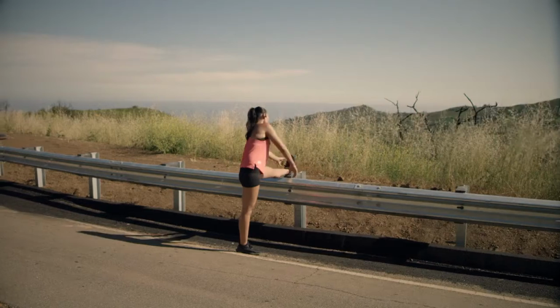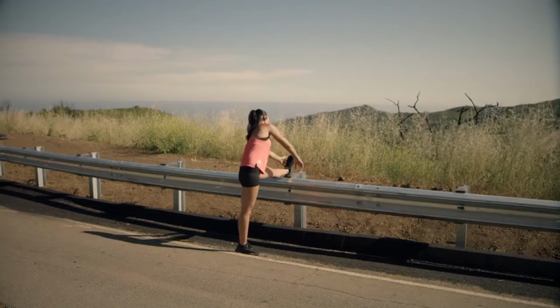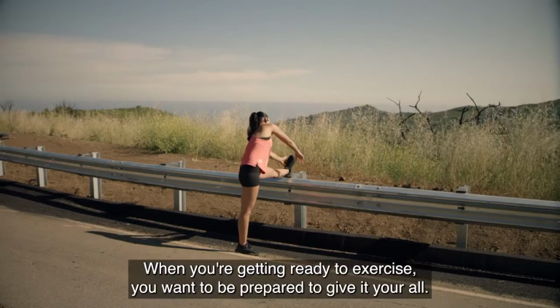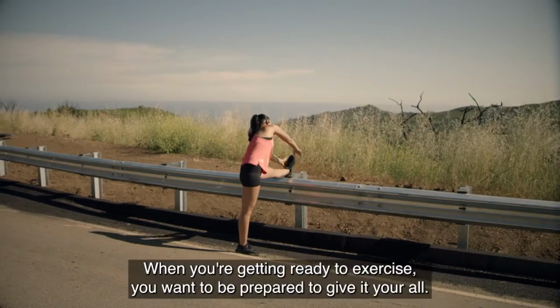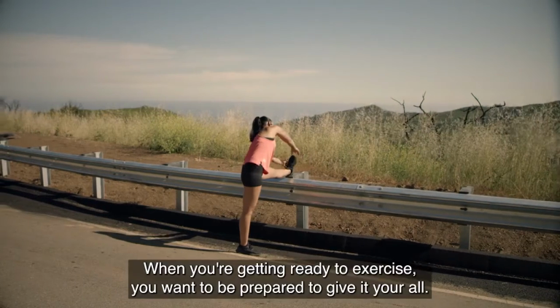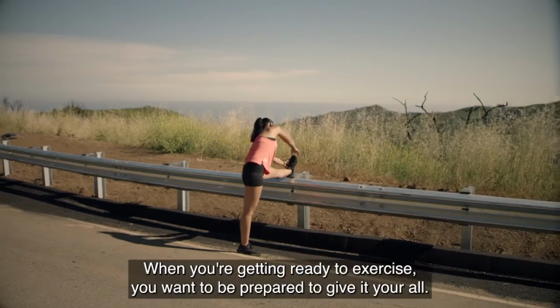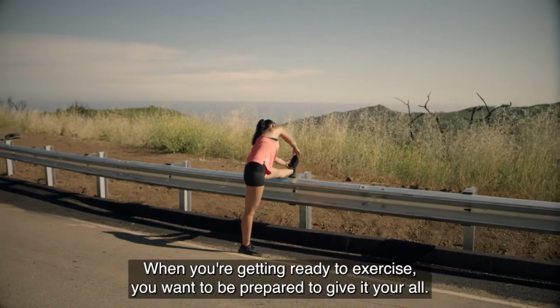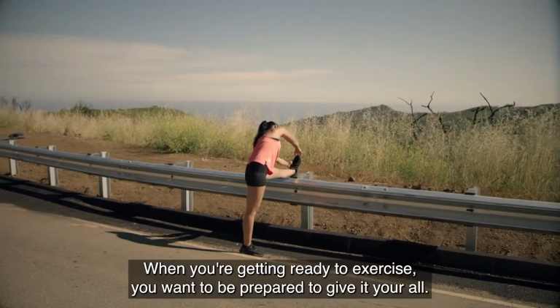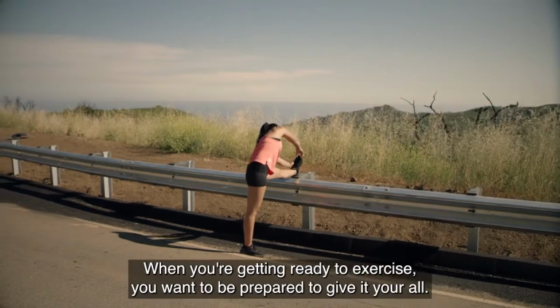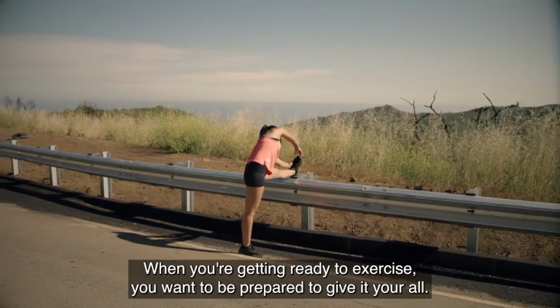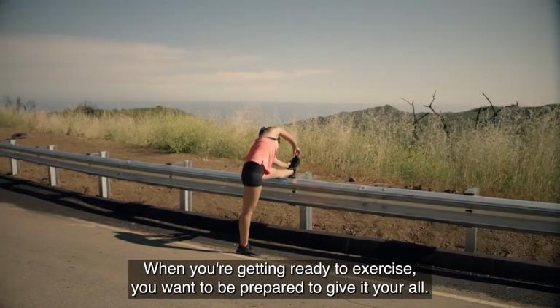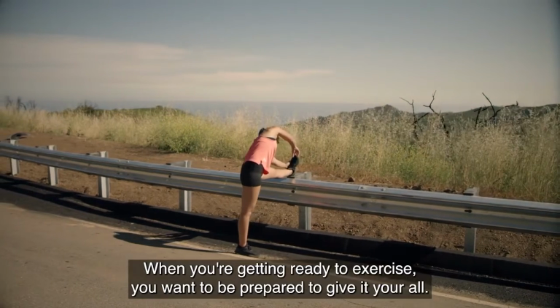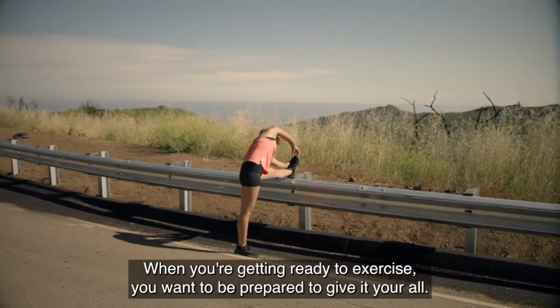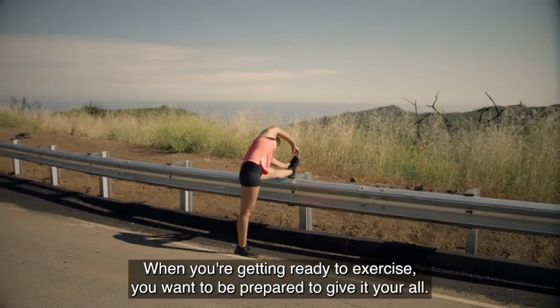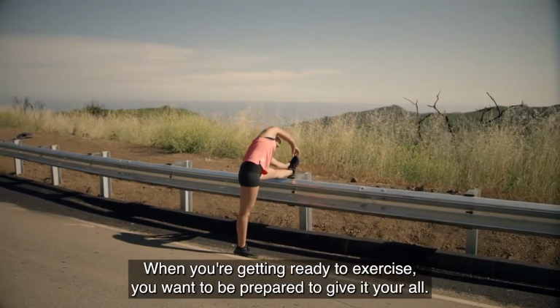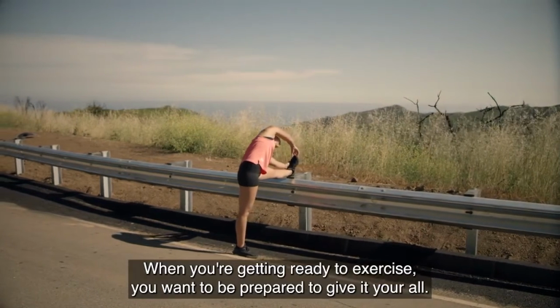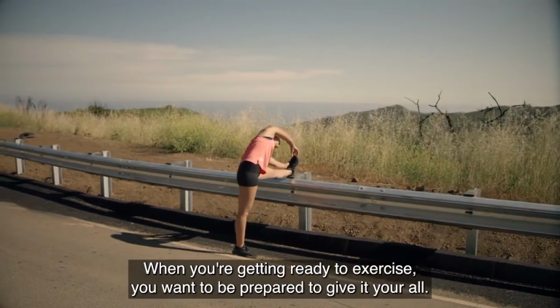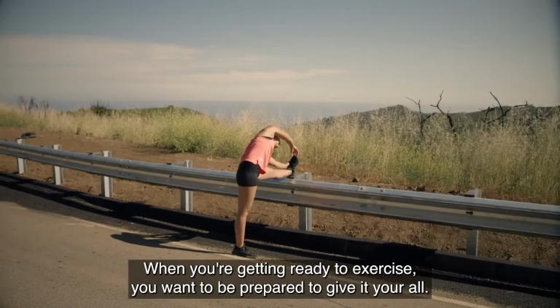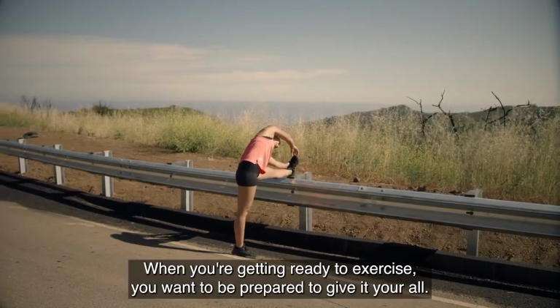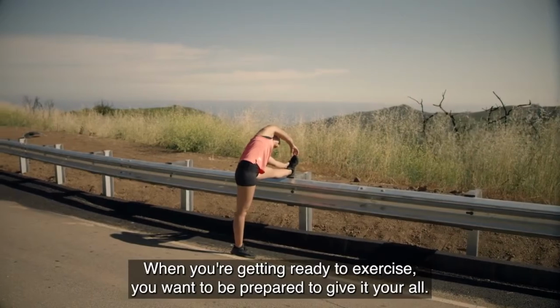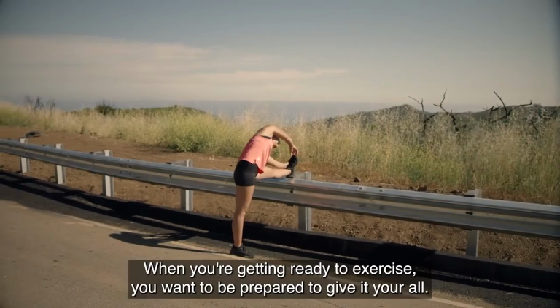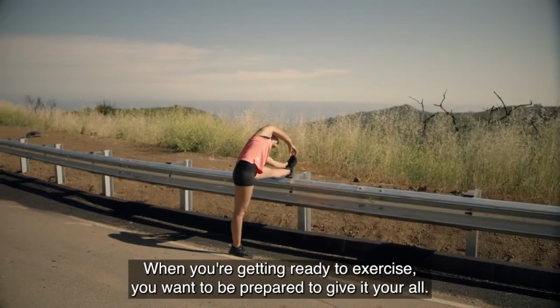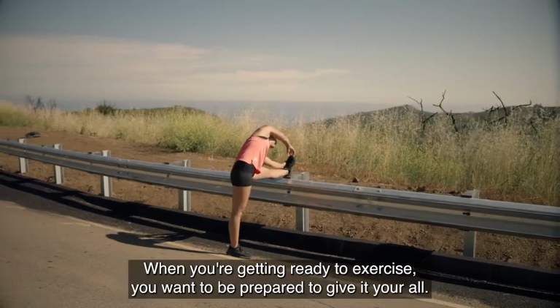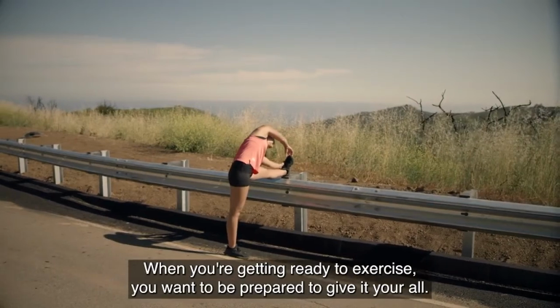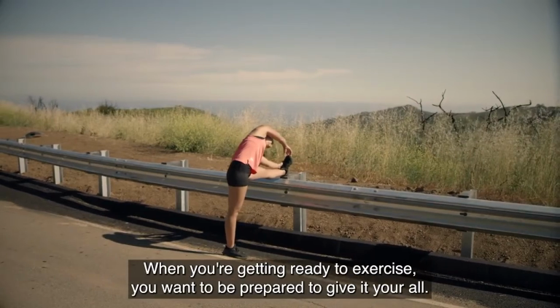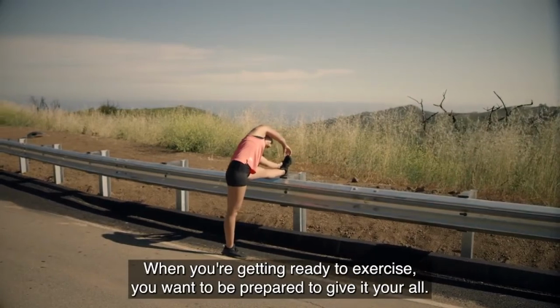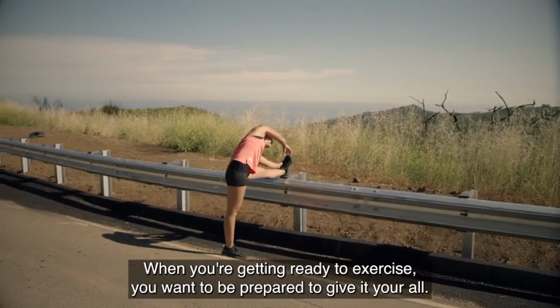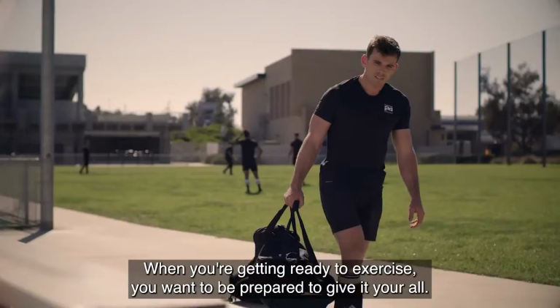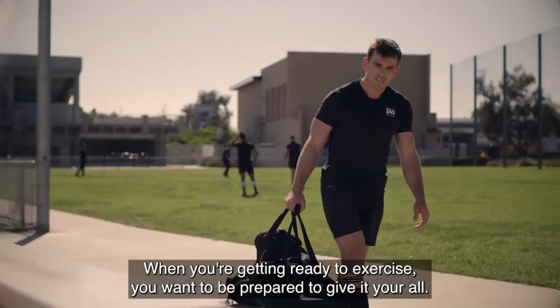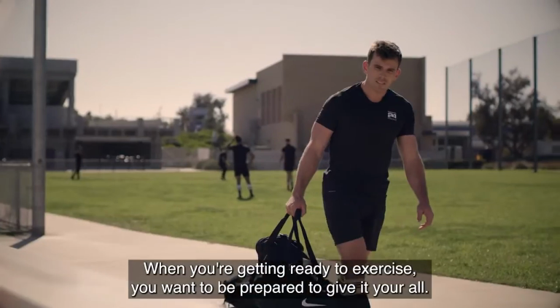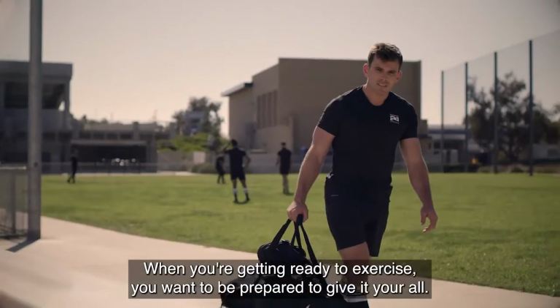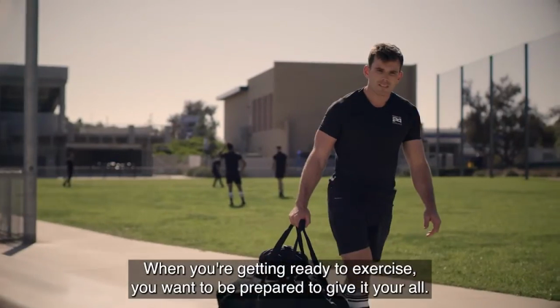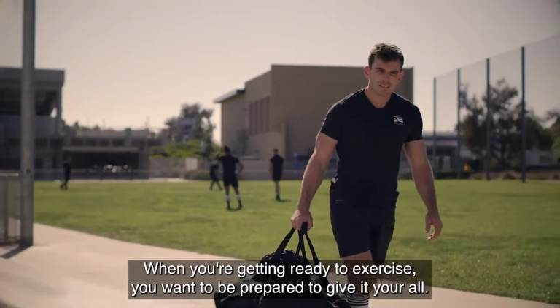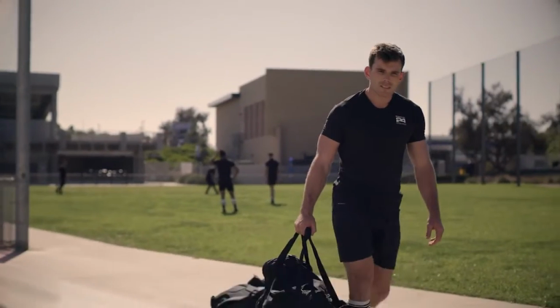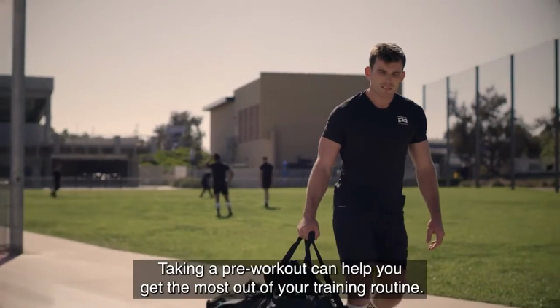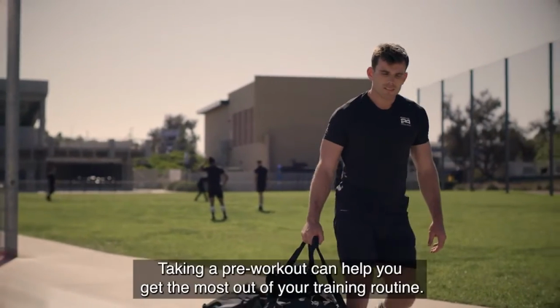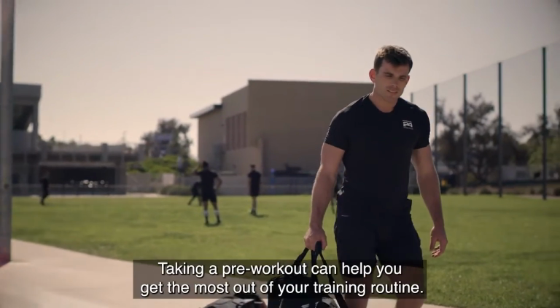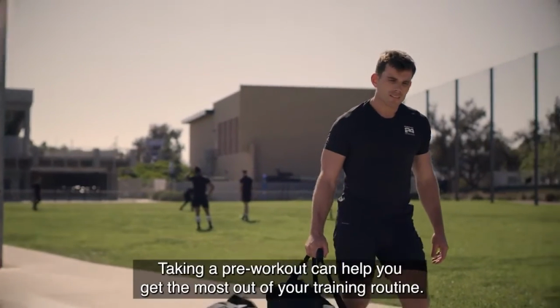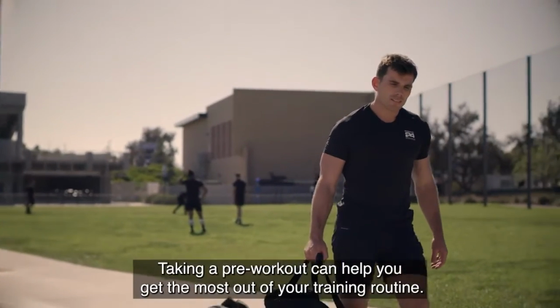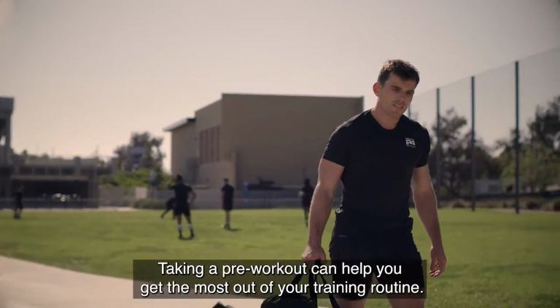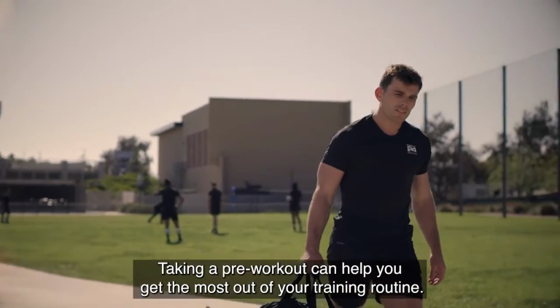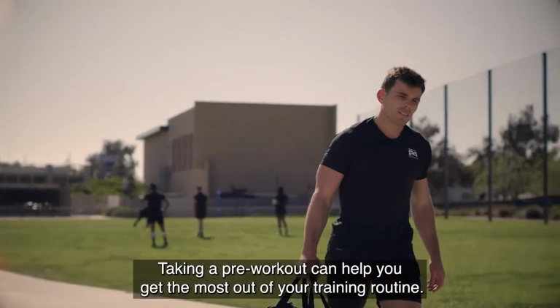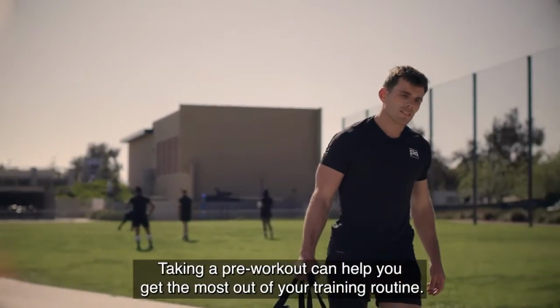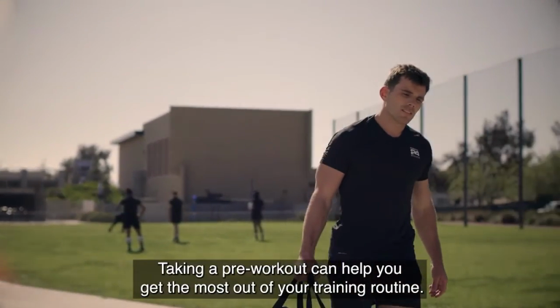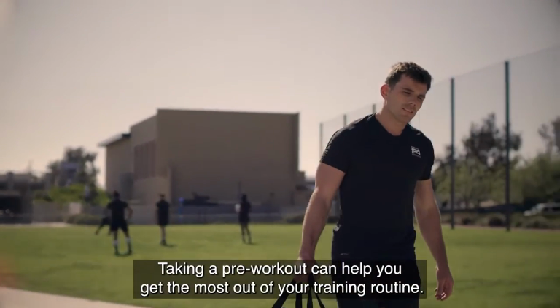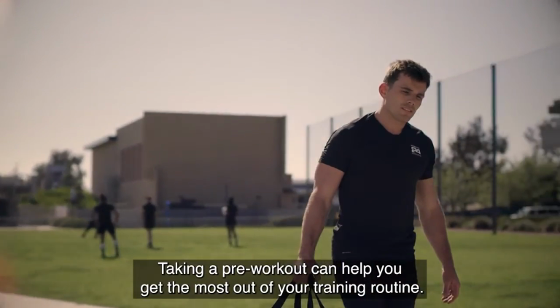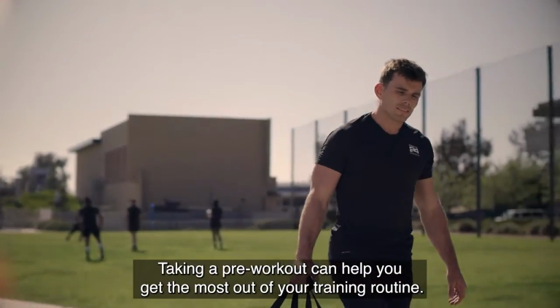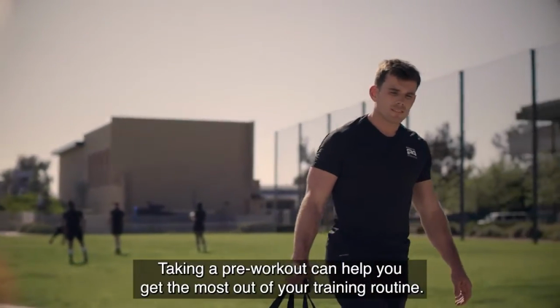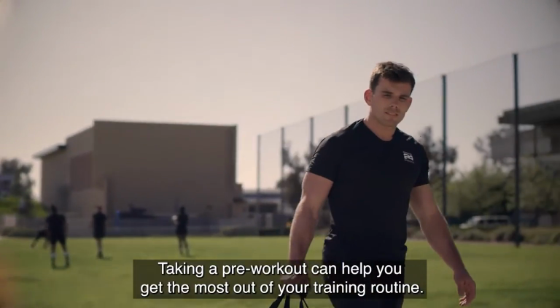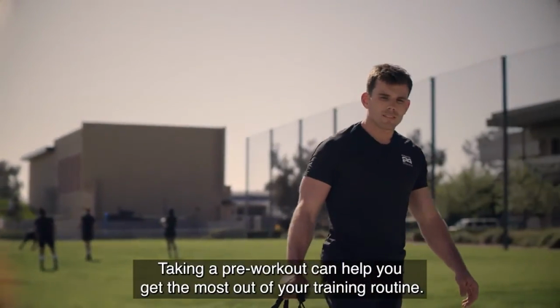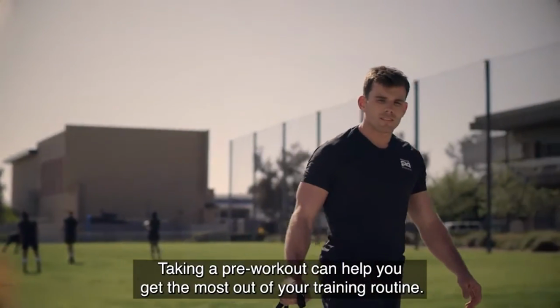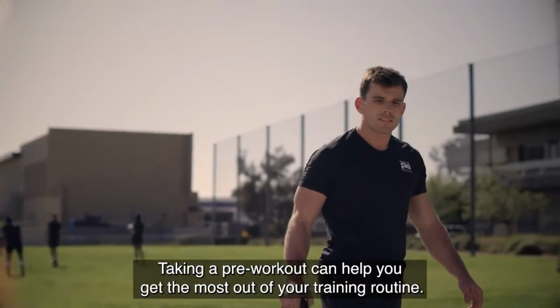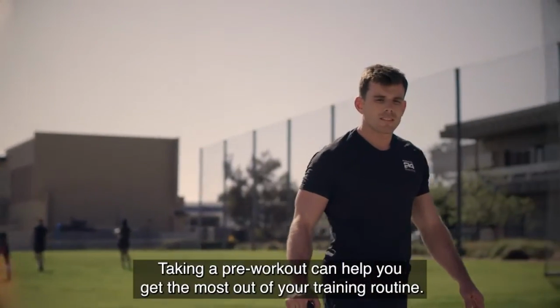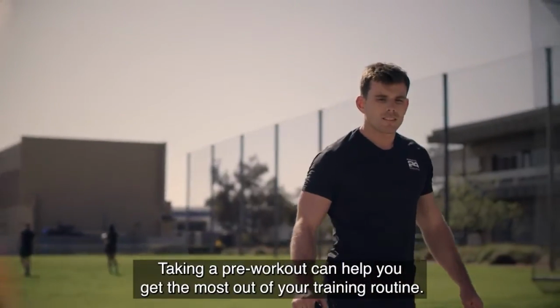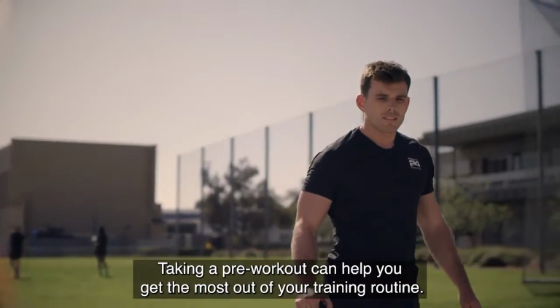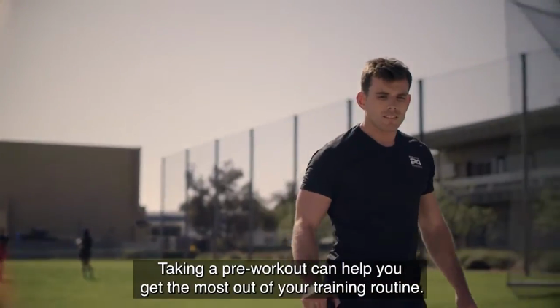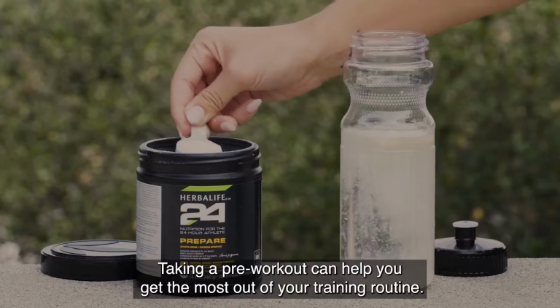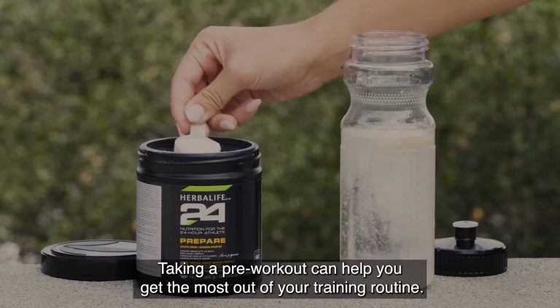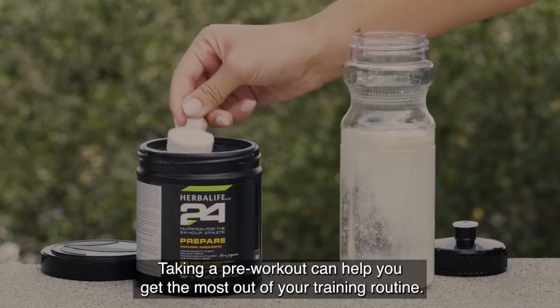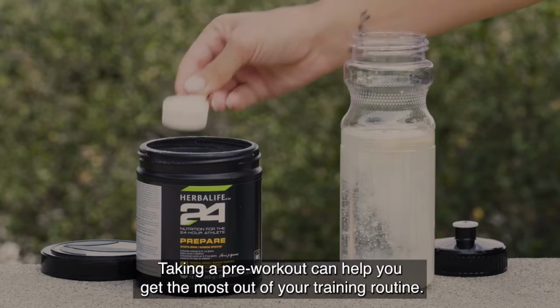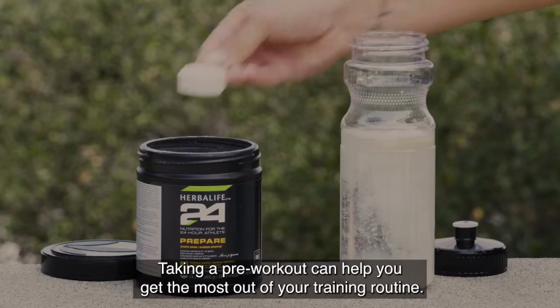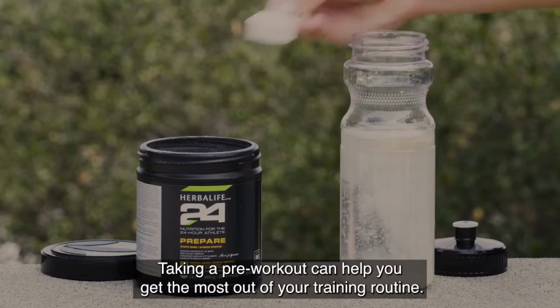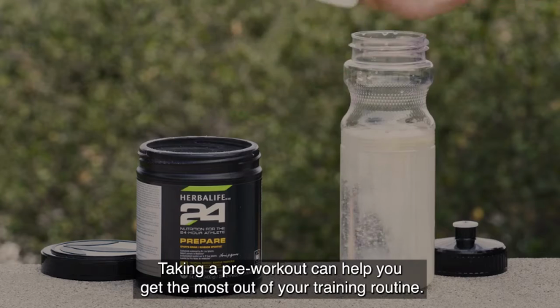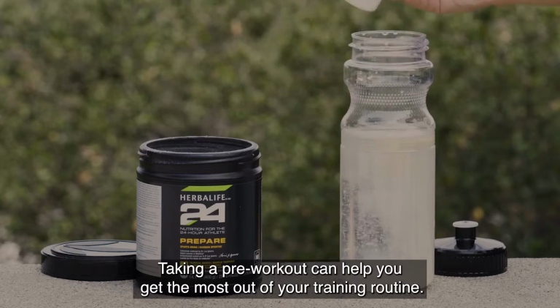When you're getting ready to exercise, you want to be prepared to give it your all. Taking a pre-workout can help you get the most out of your training routine.